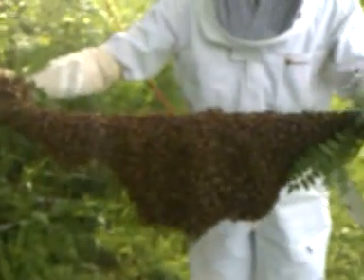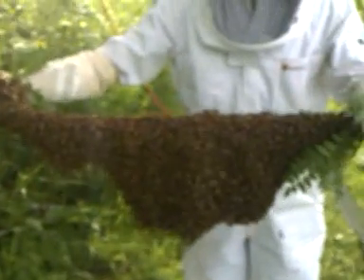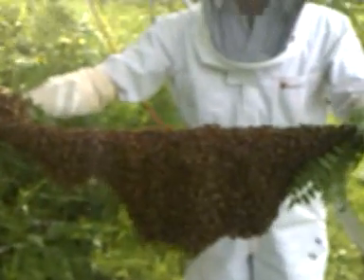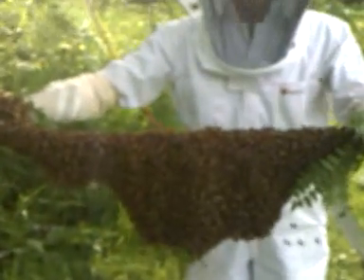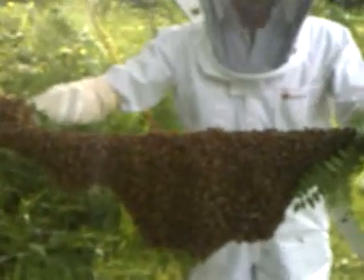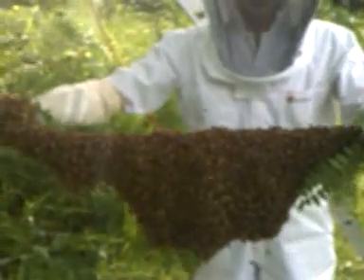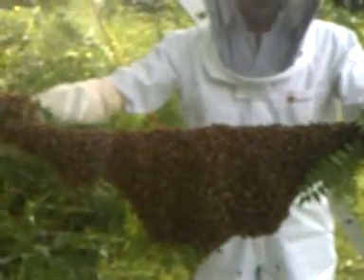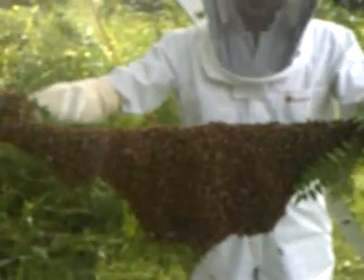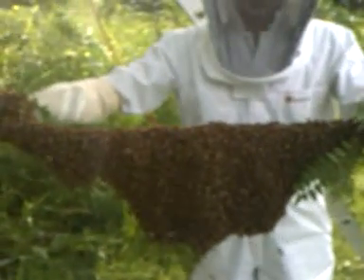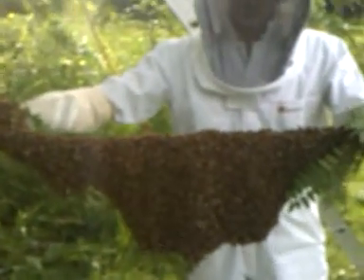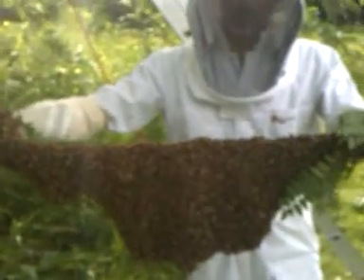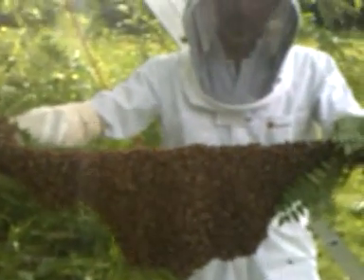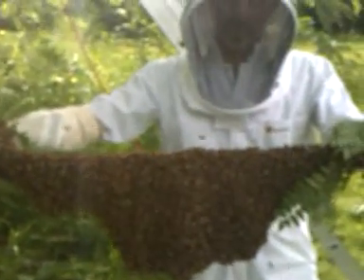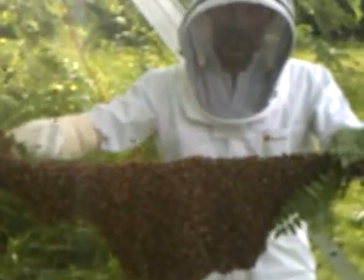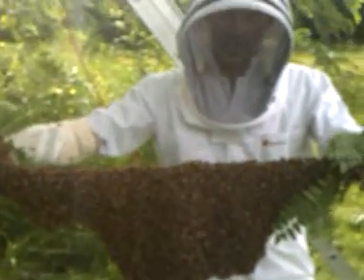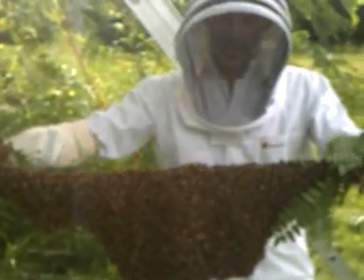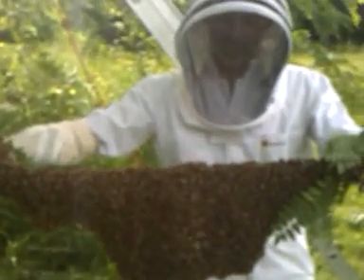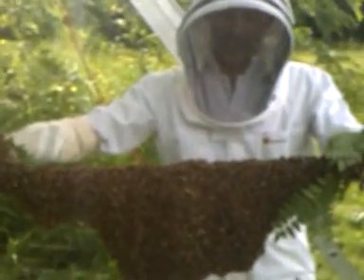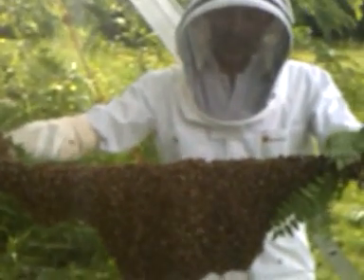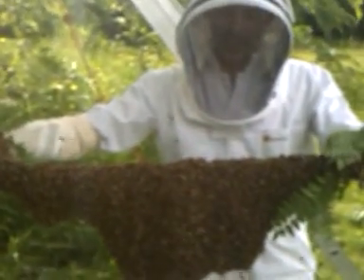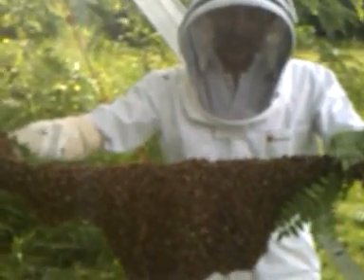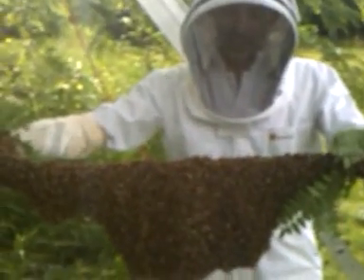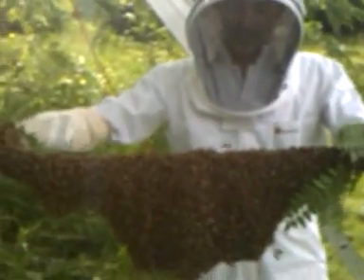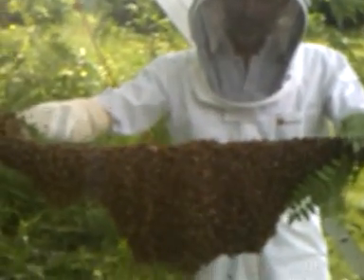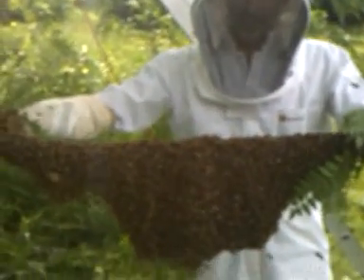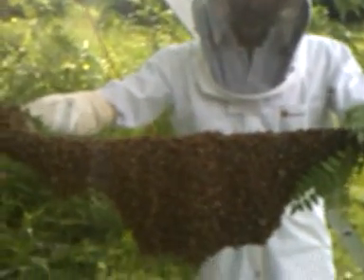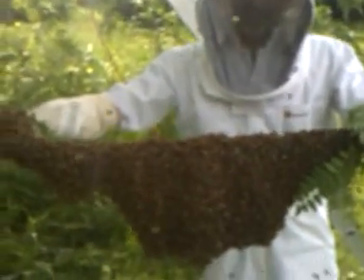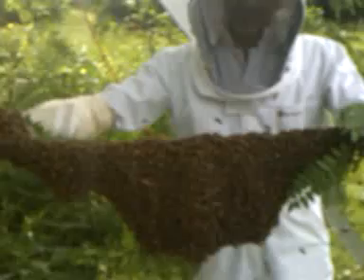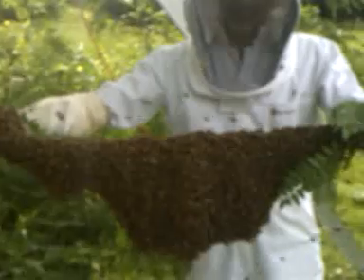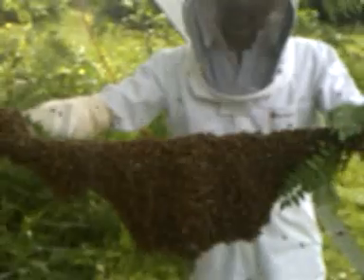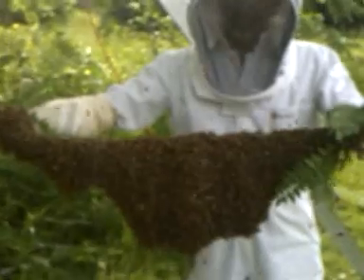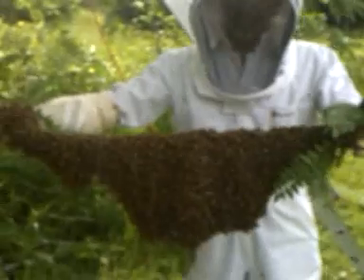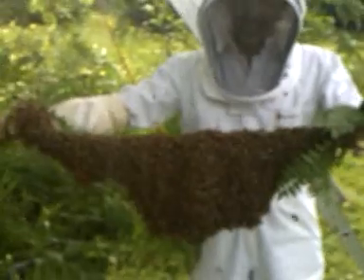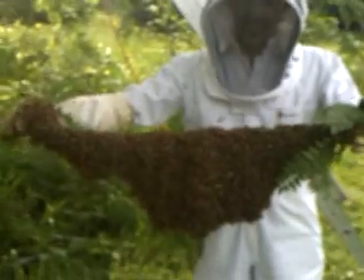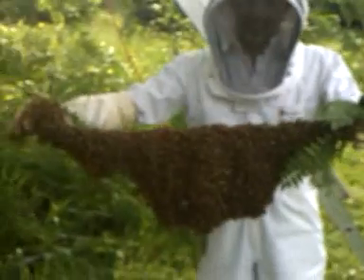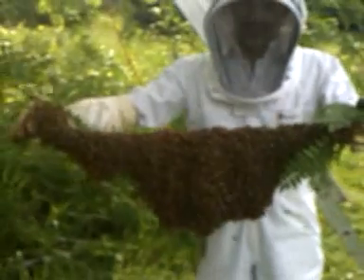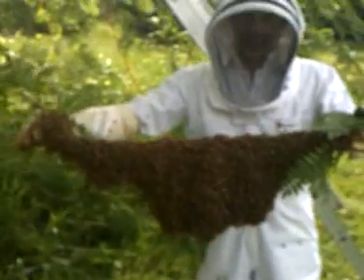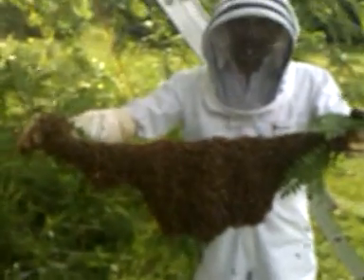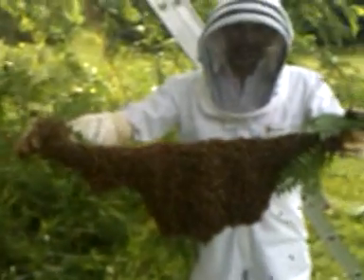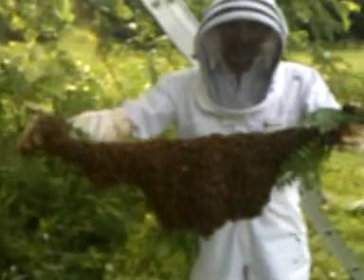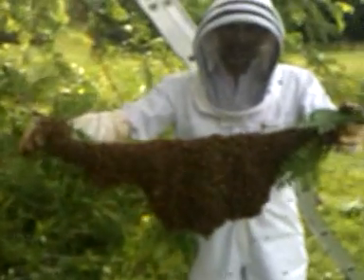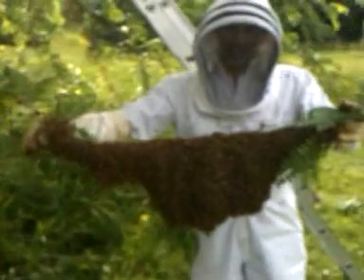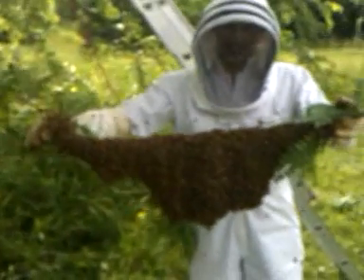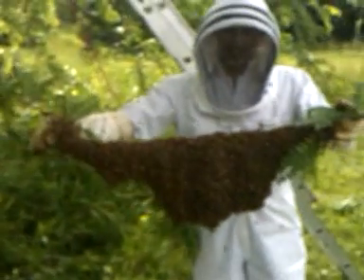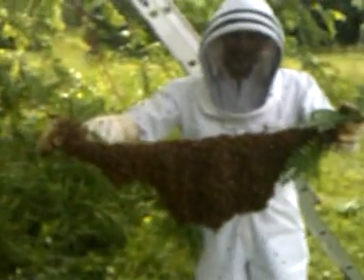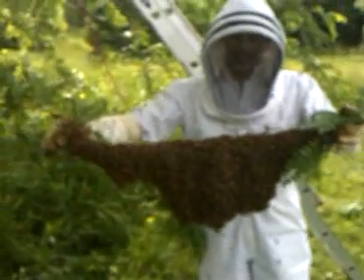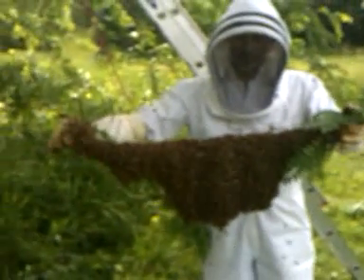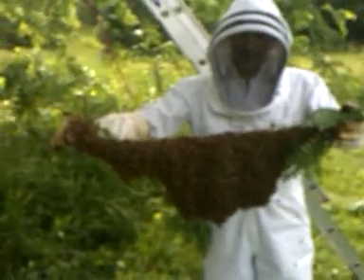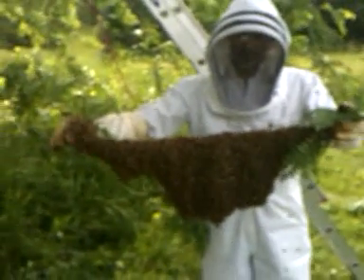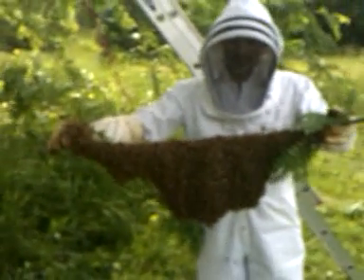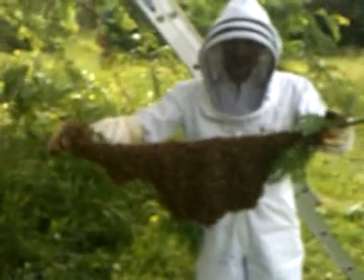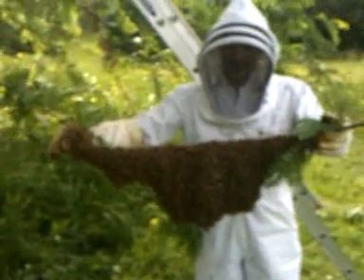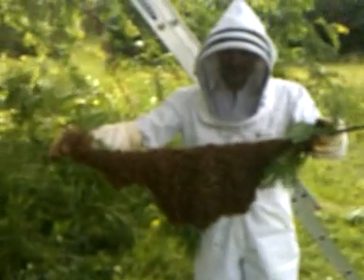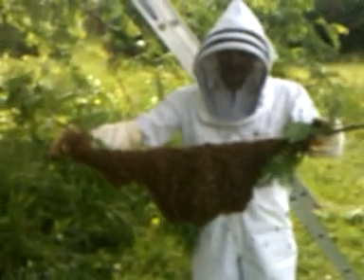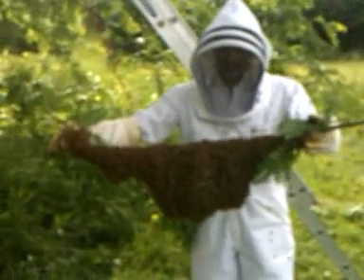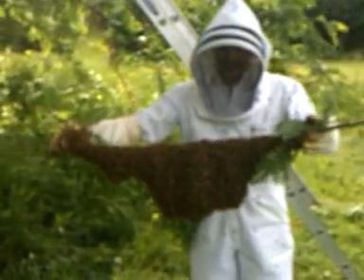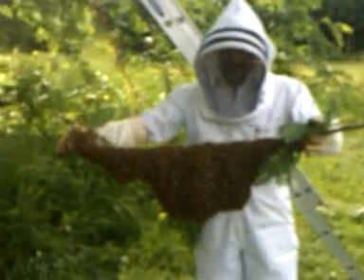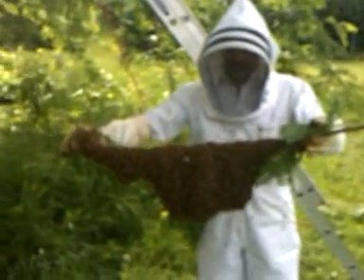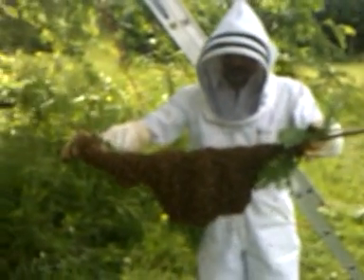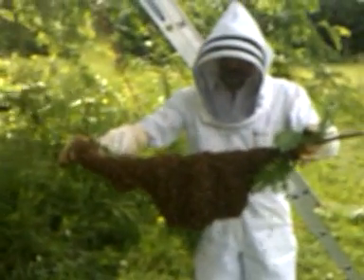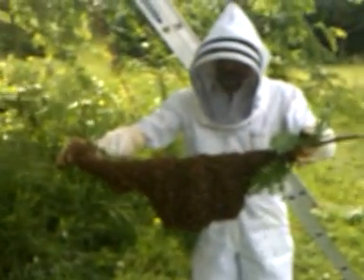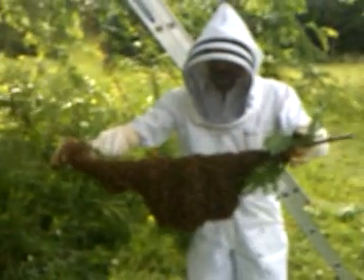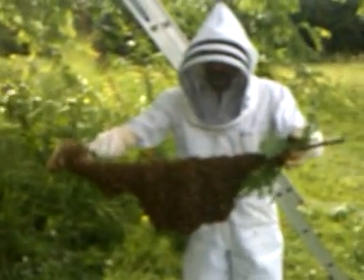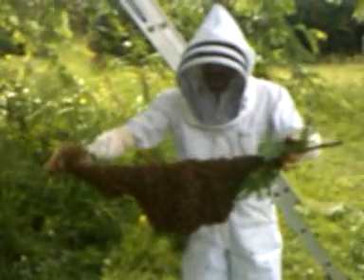So here's our swarm. Successfully — kind of, semi-successfully — brought down from the tree.